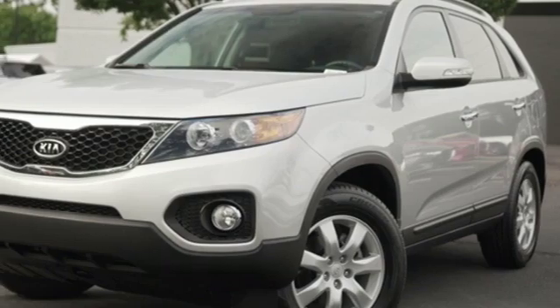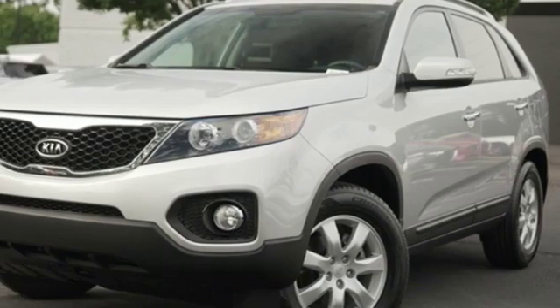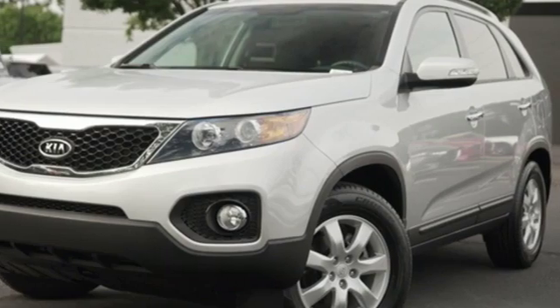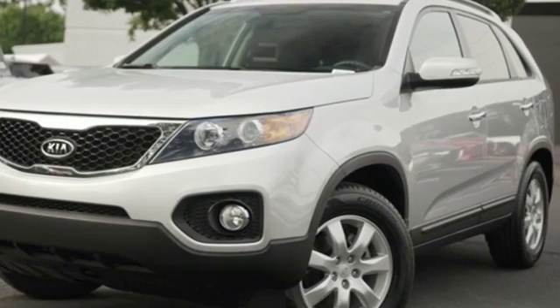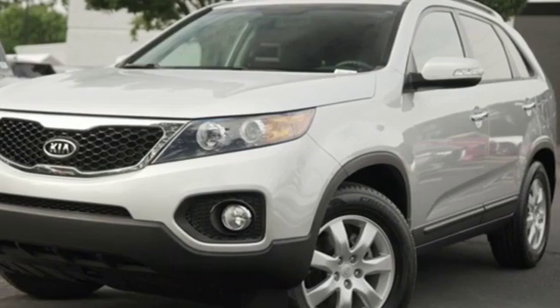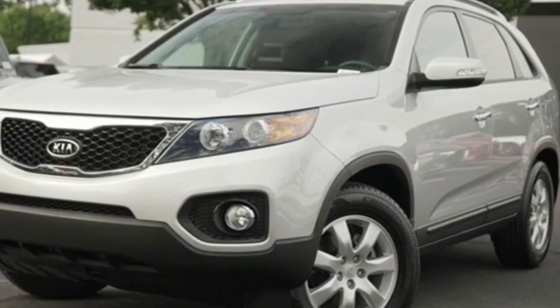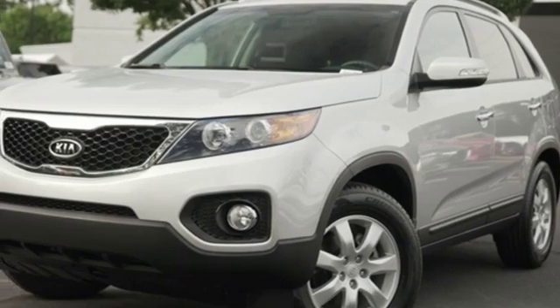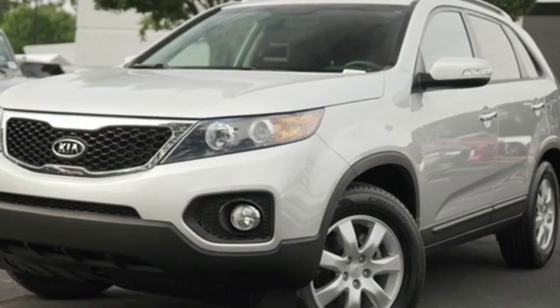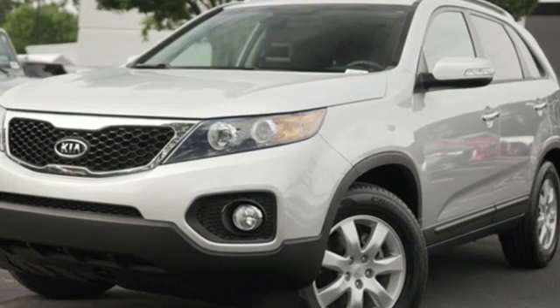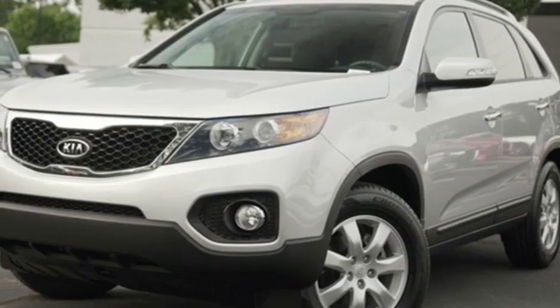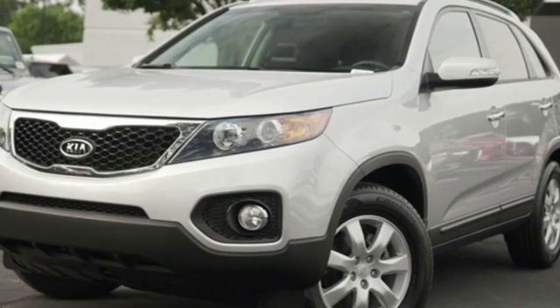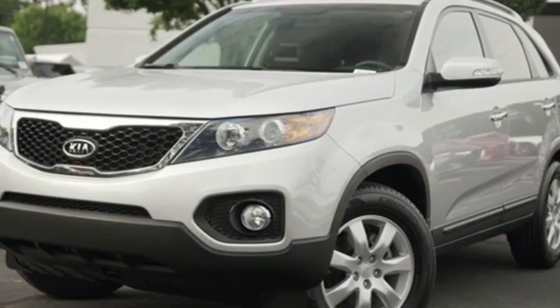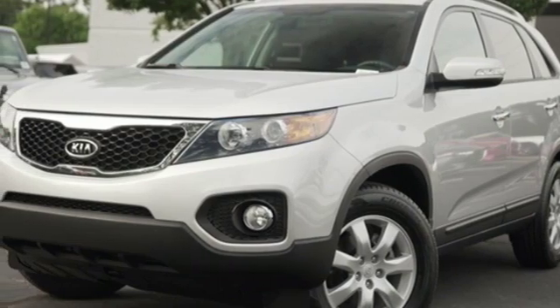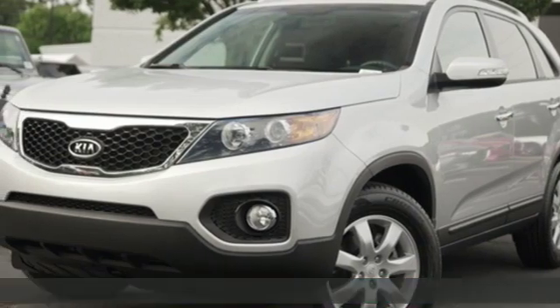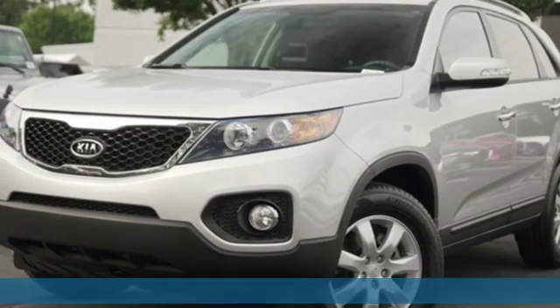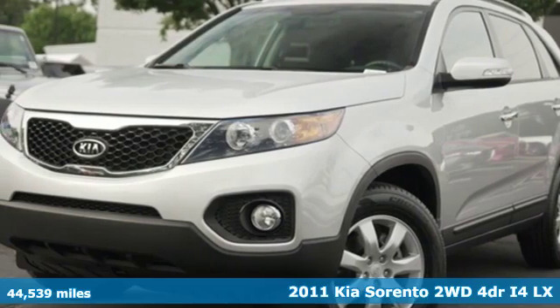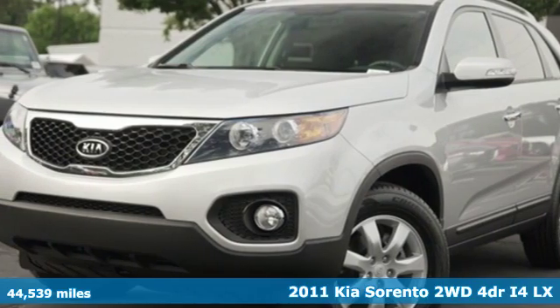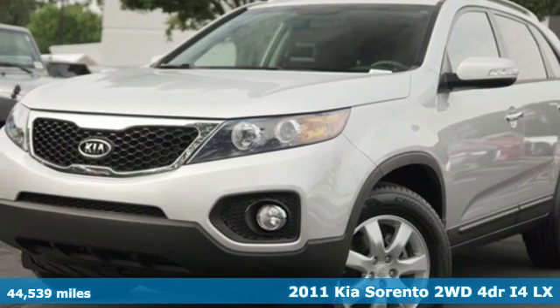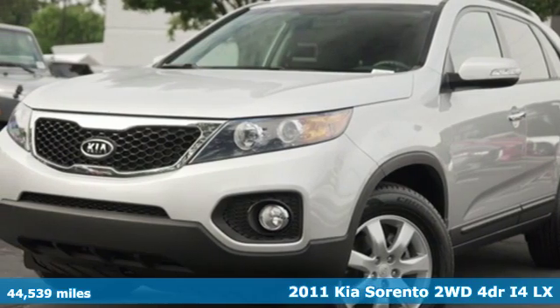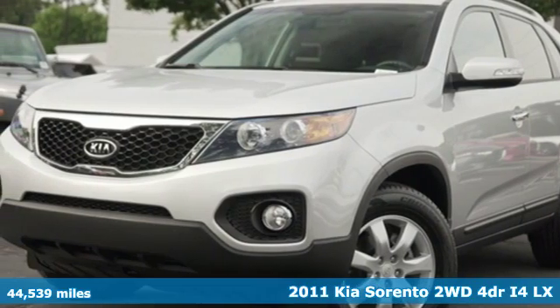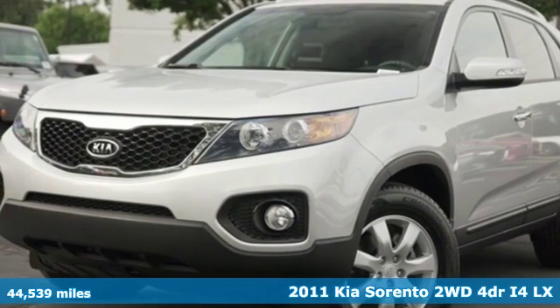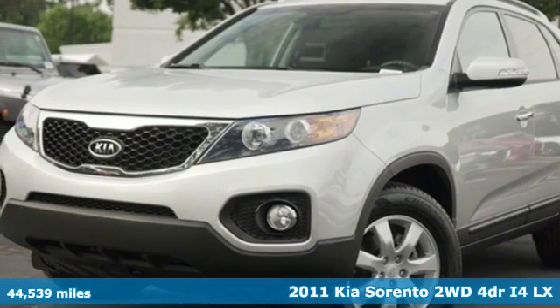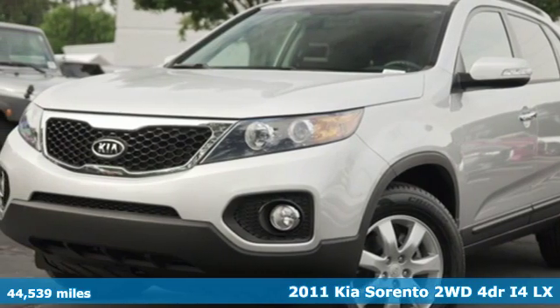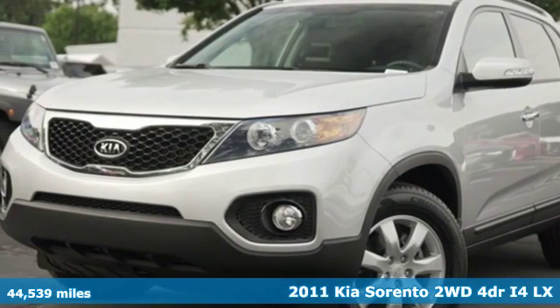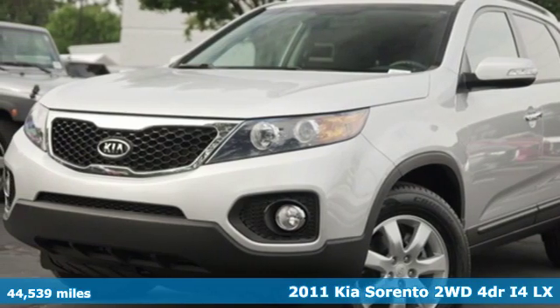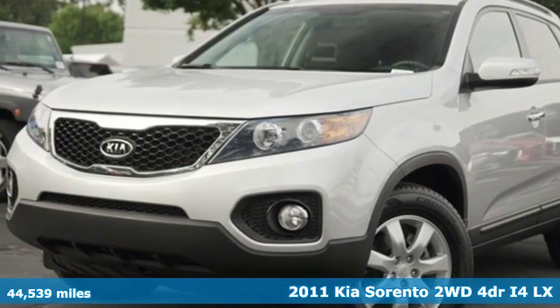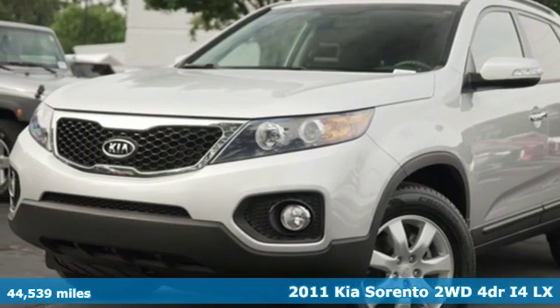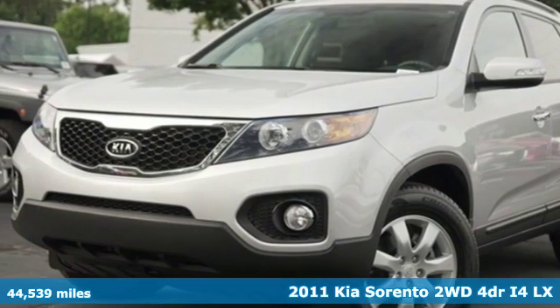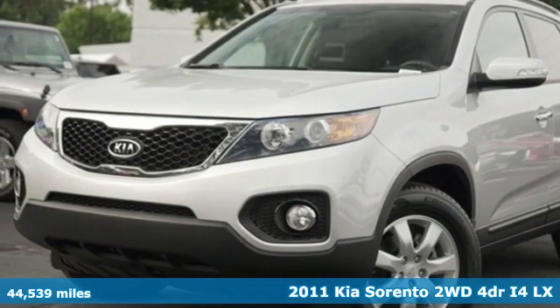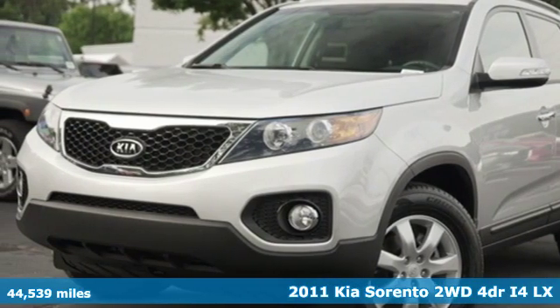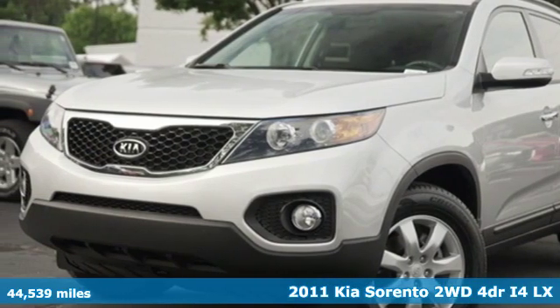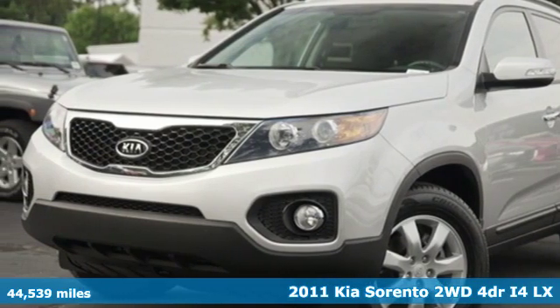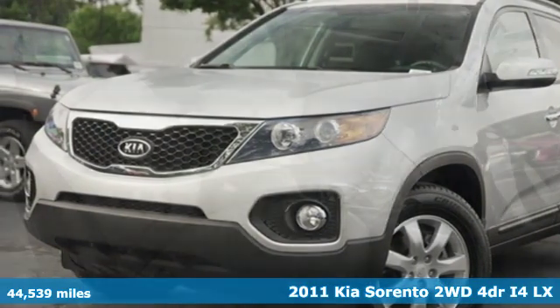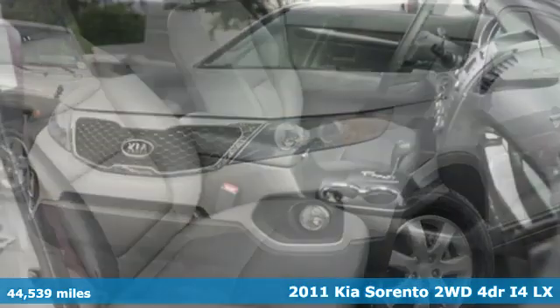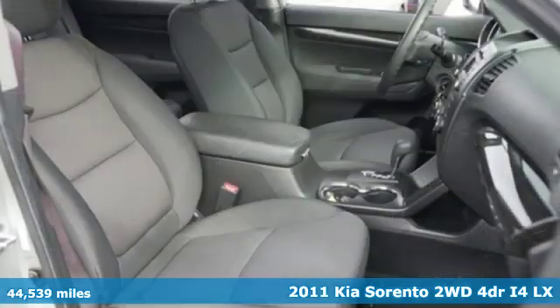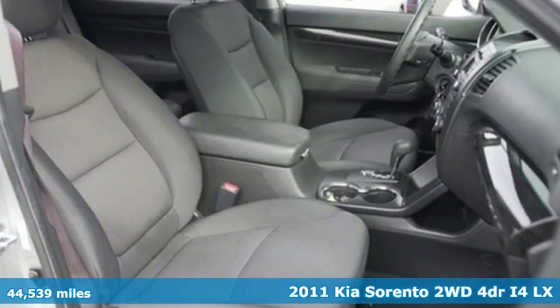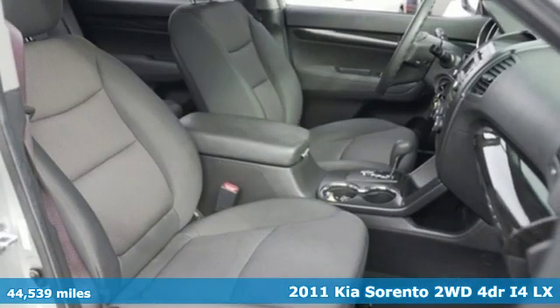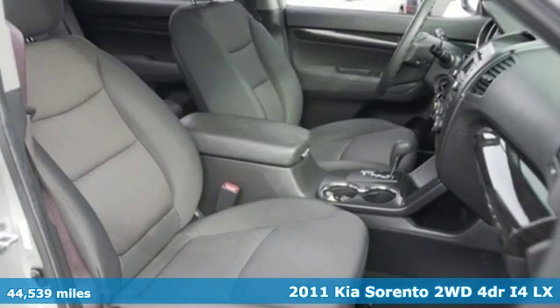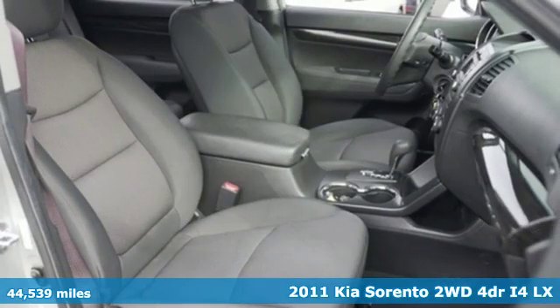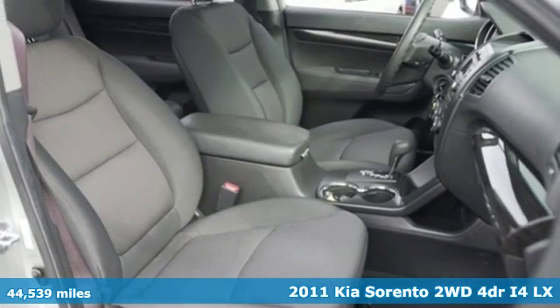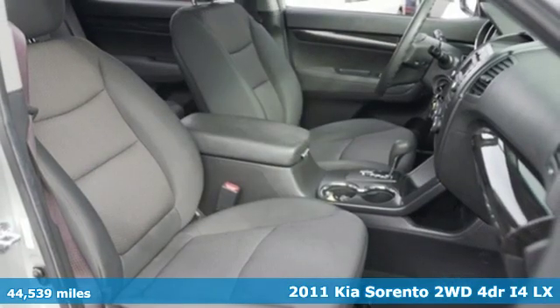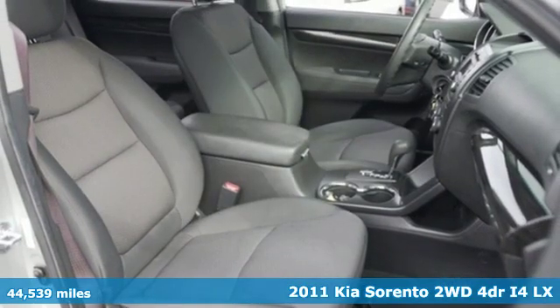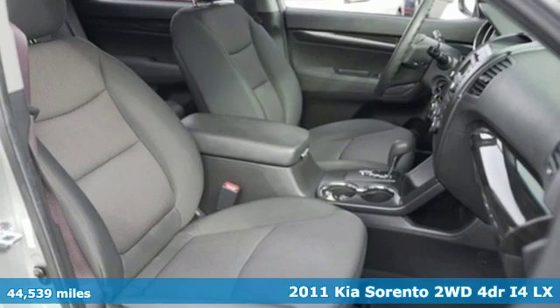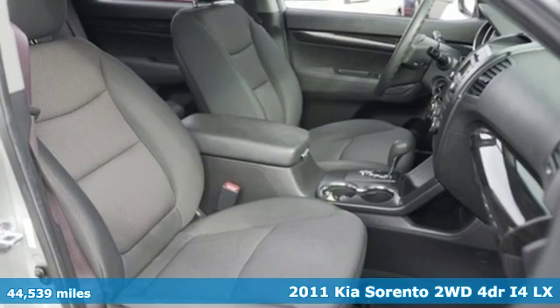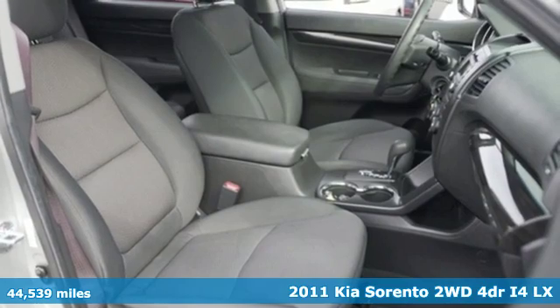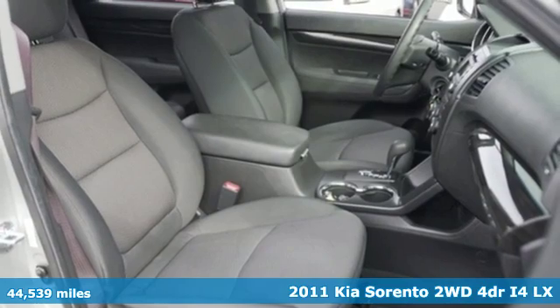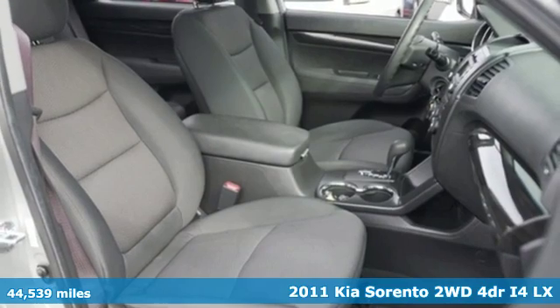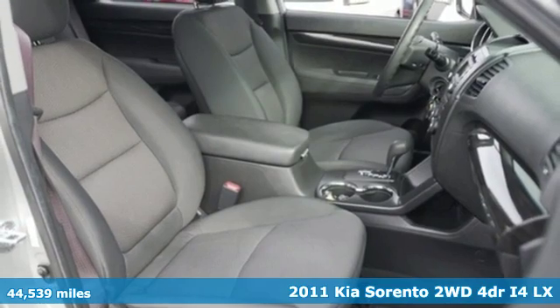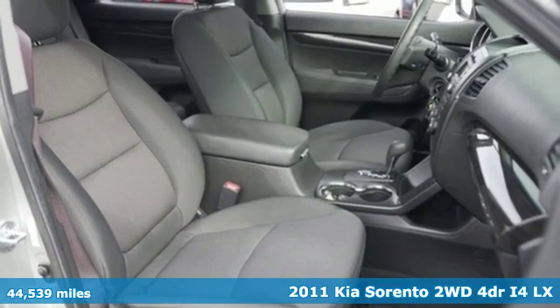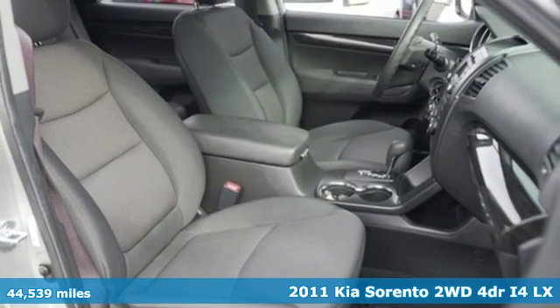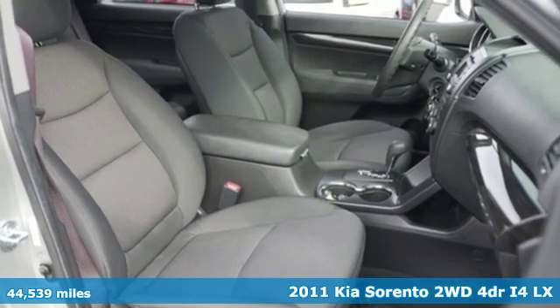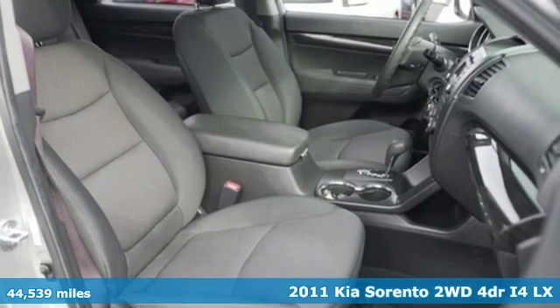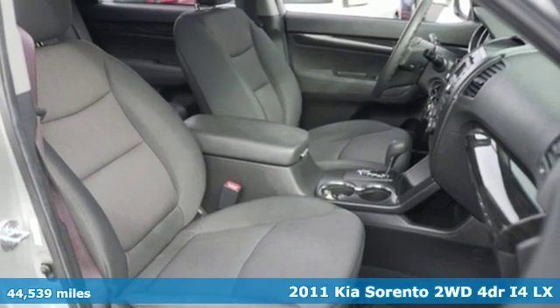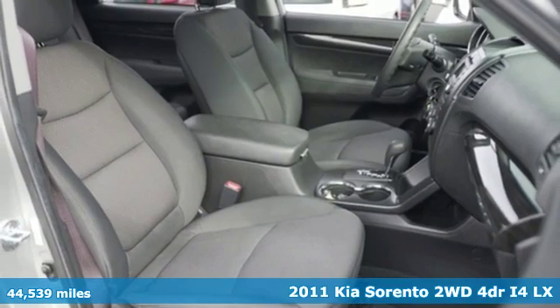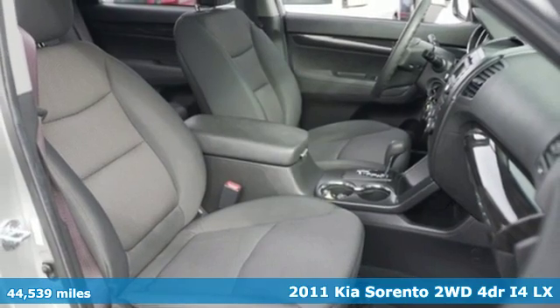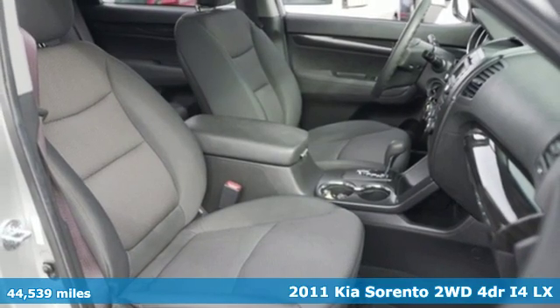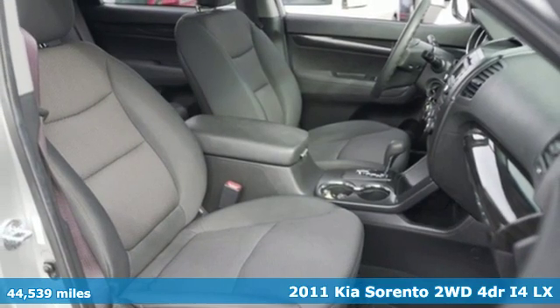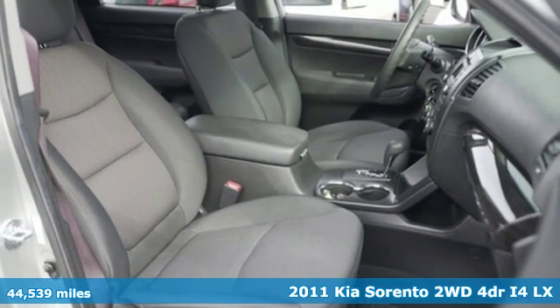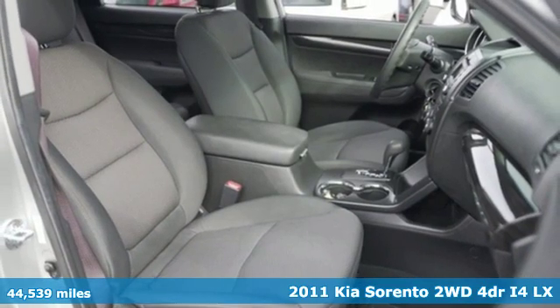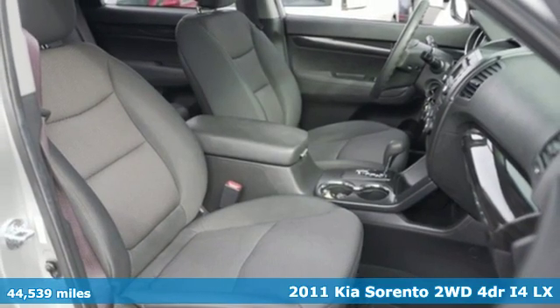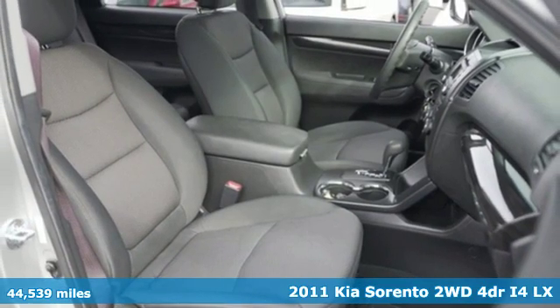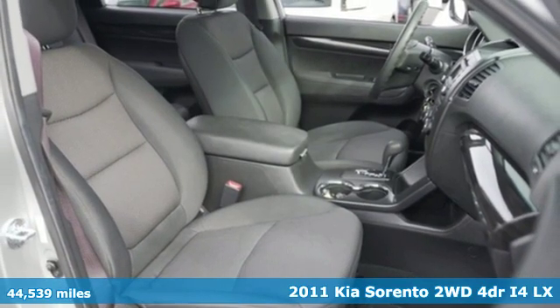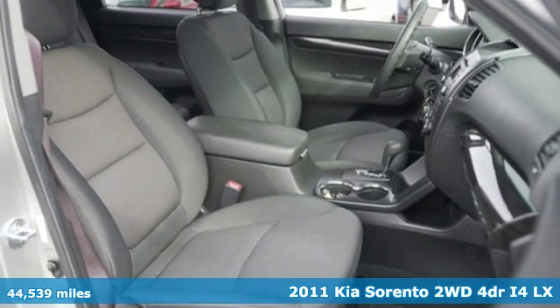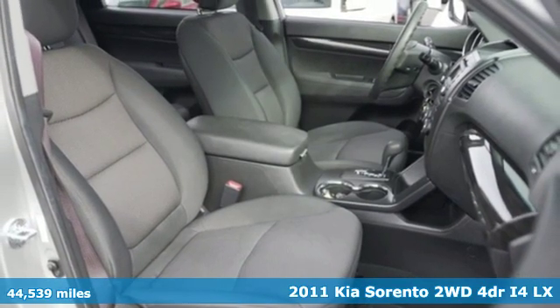It's a 2011 Kia Sorento. One look and you might find yourself taken by the perfect getaway vehicle.